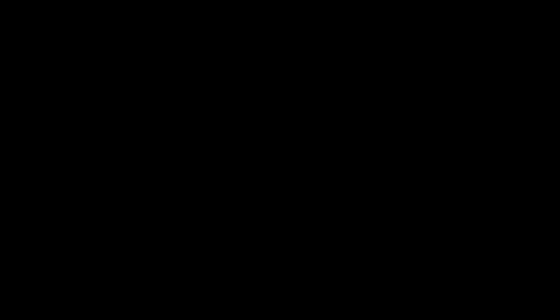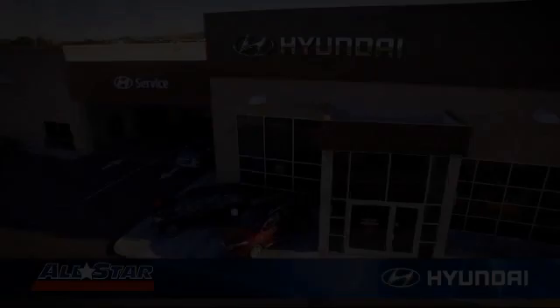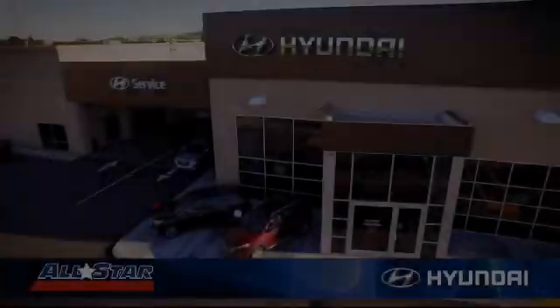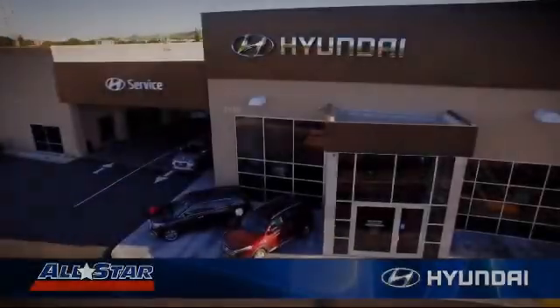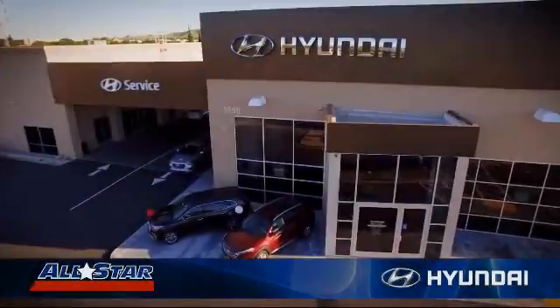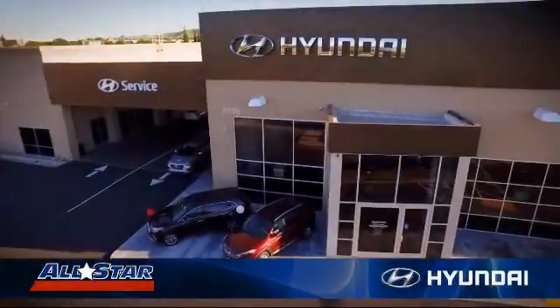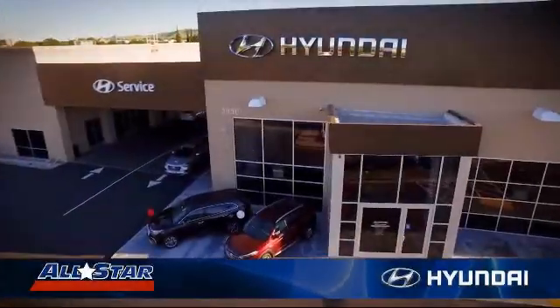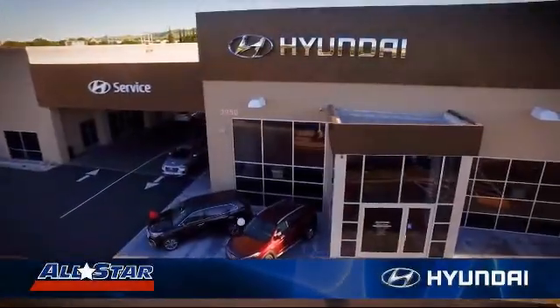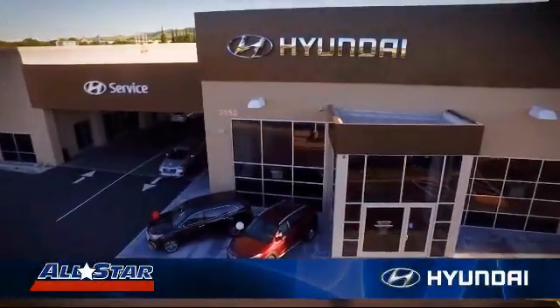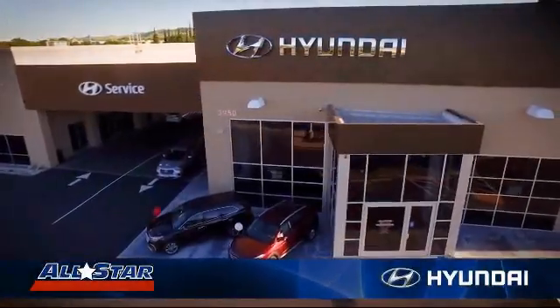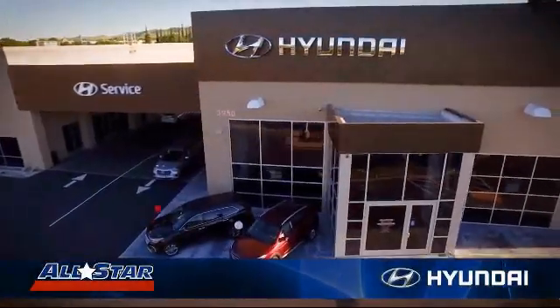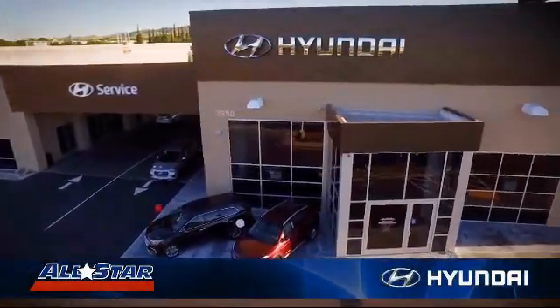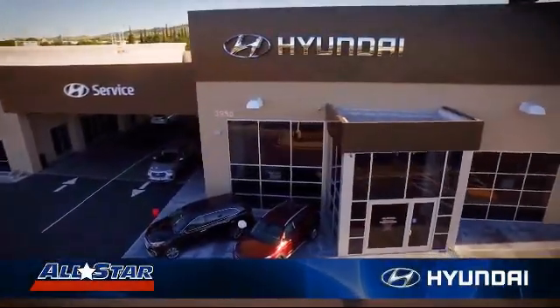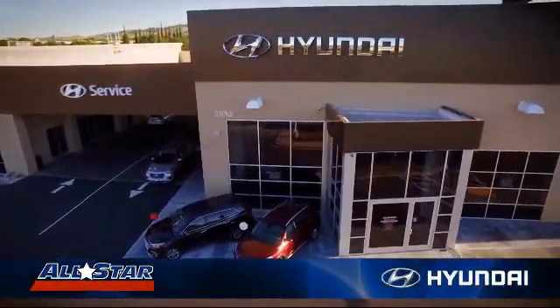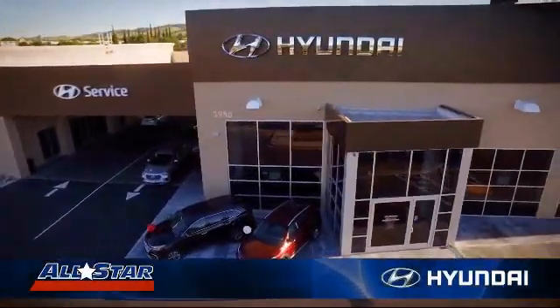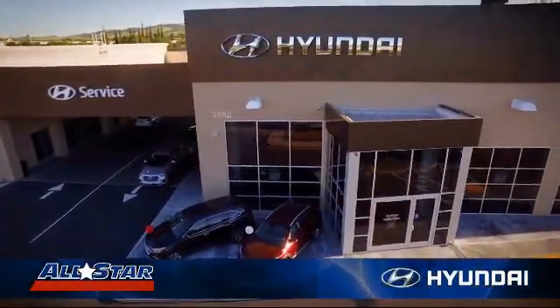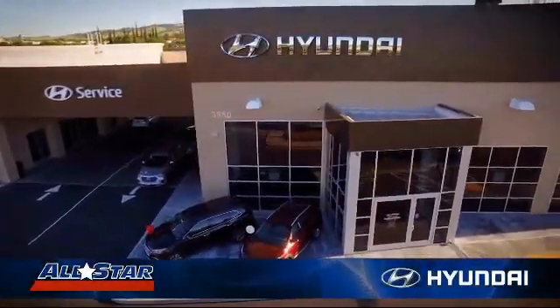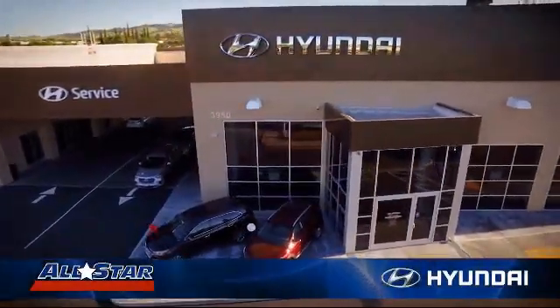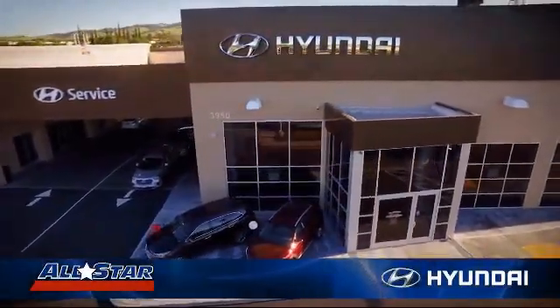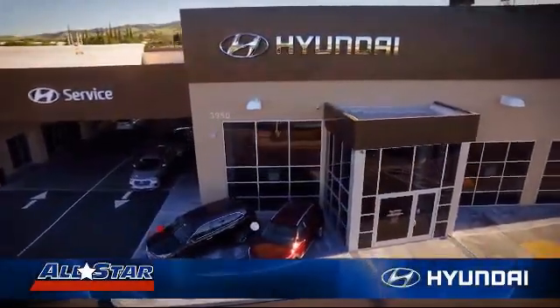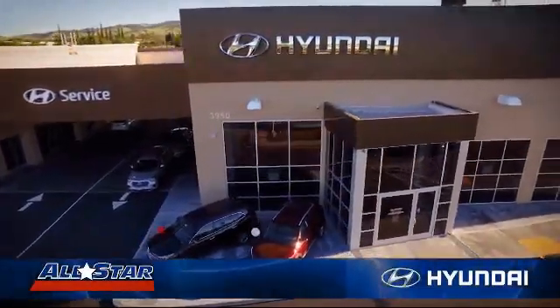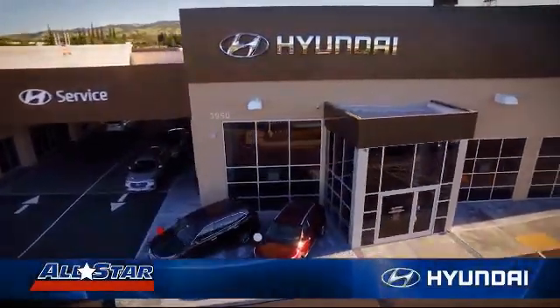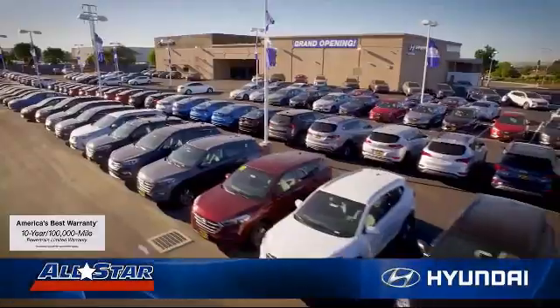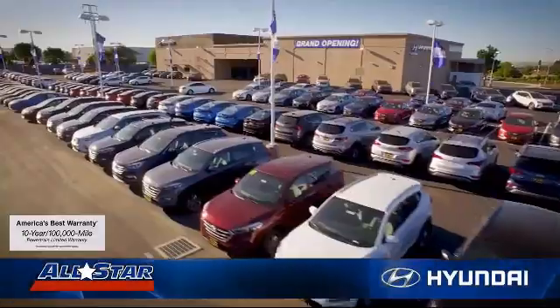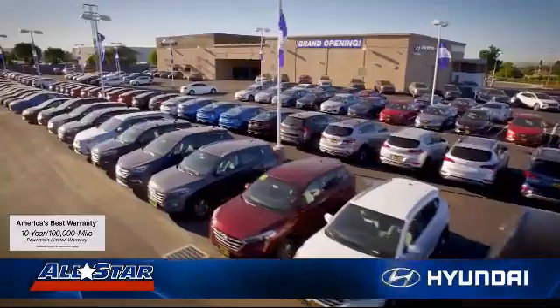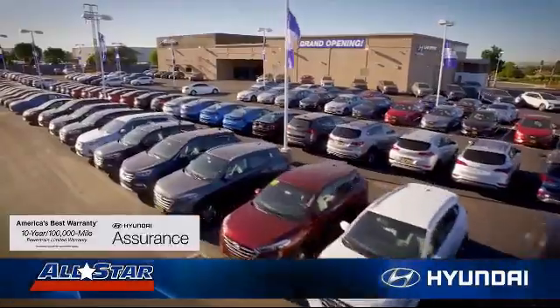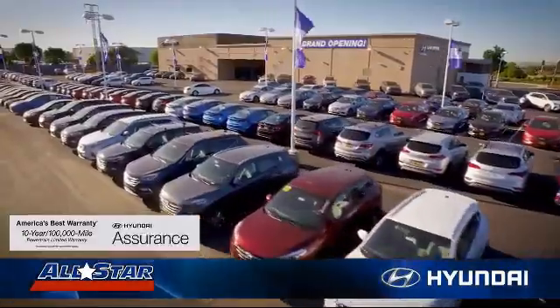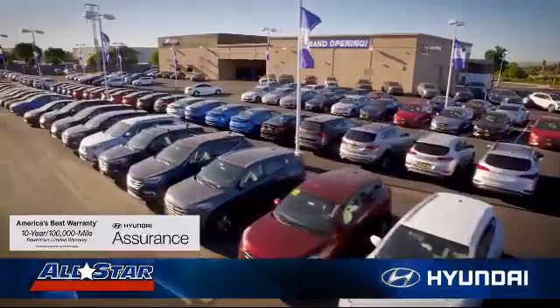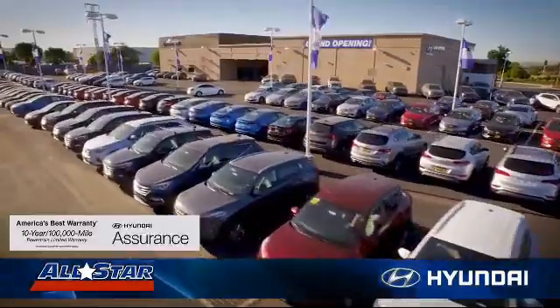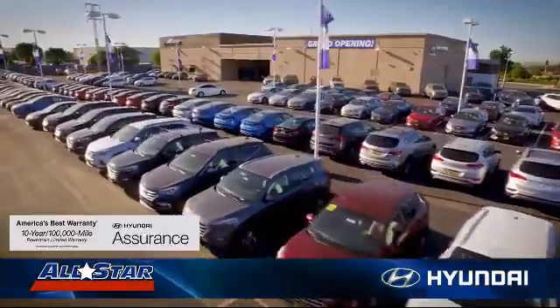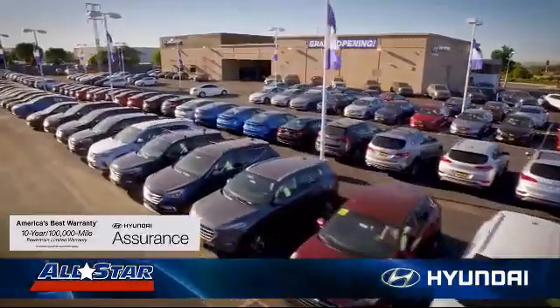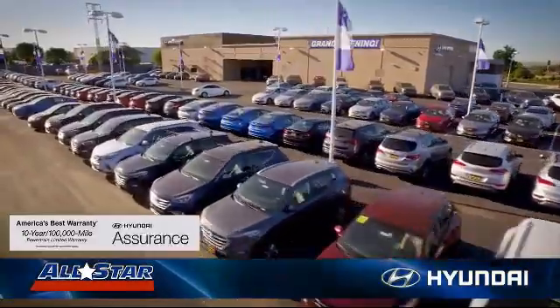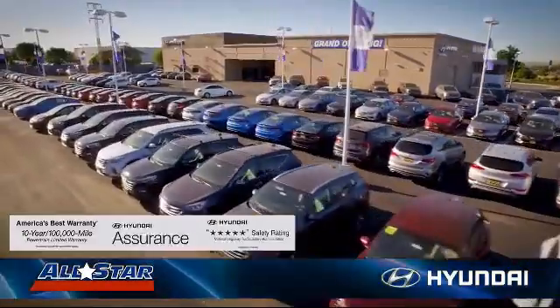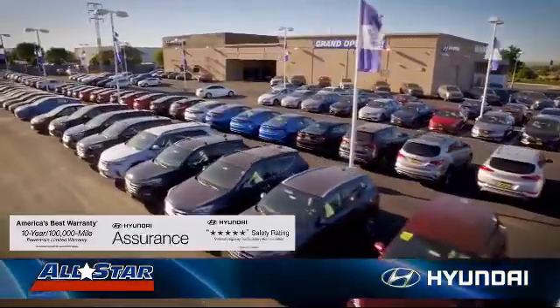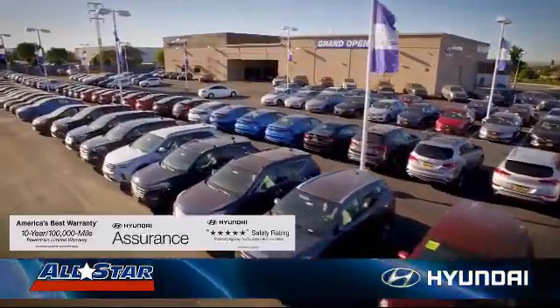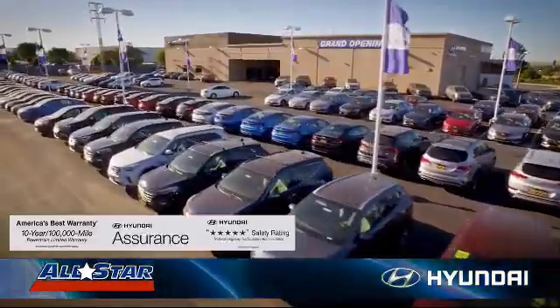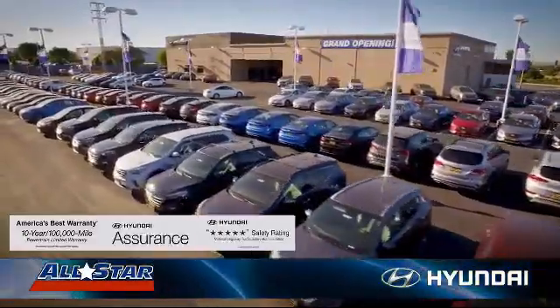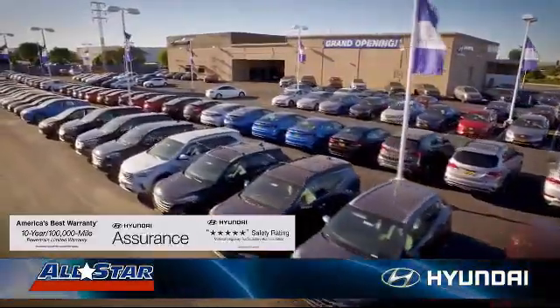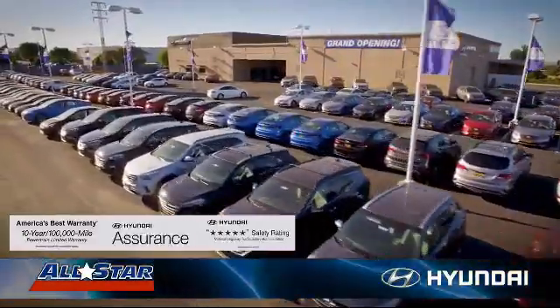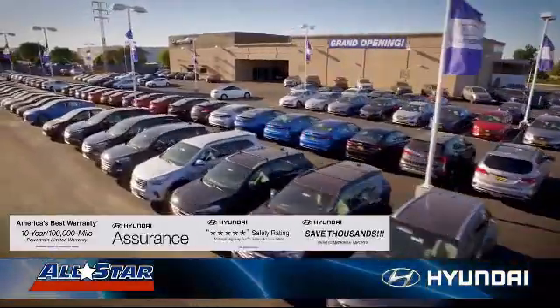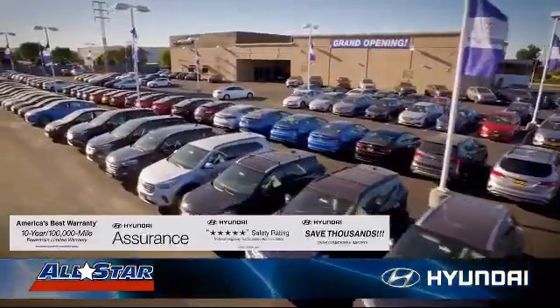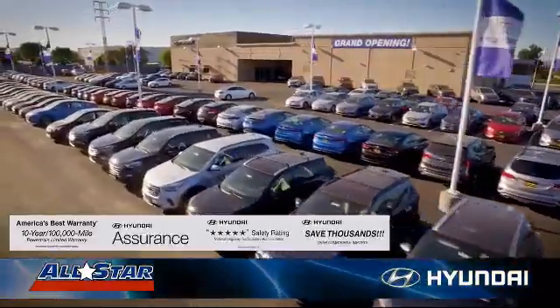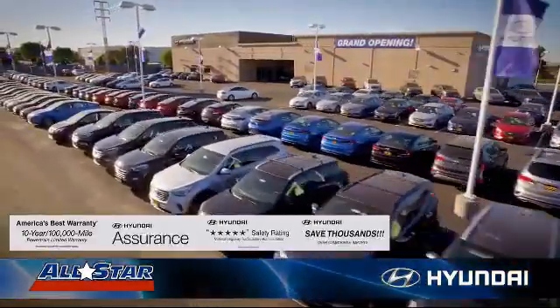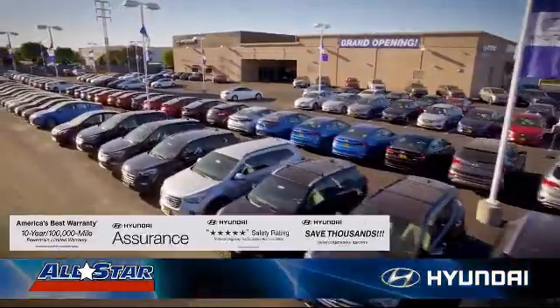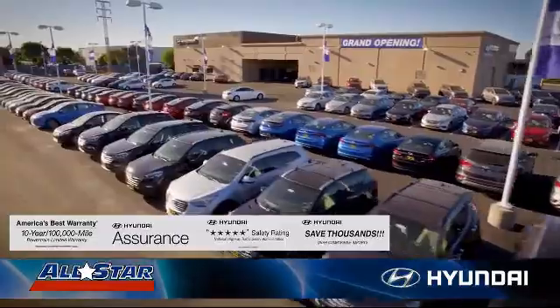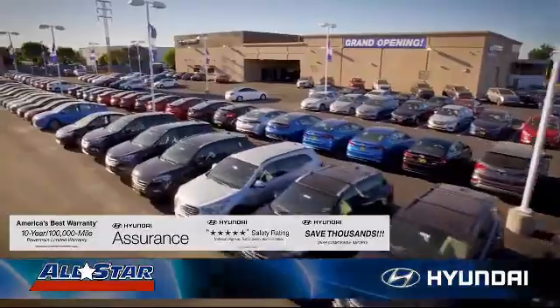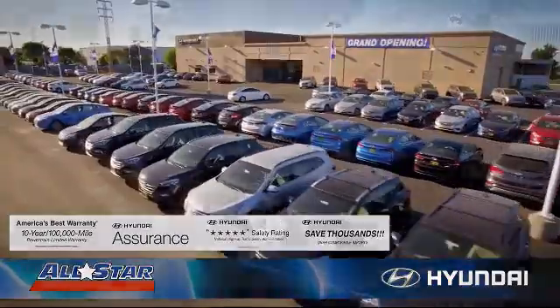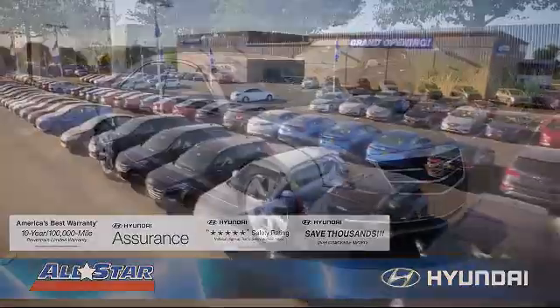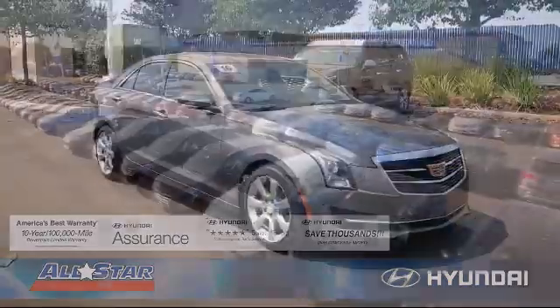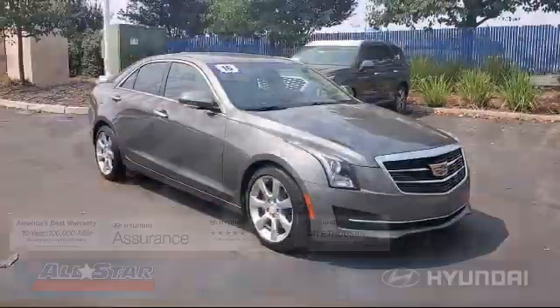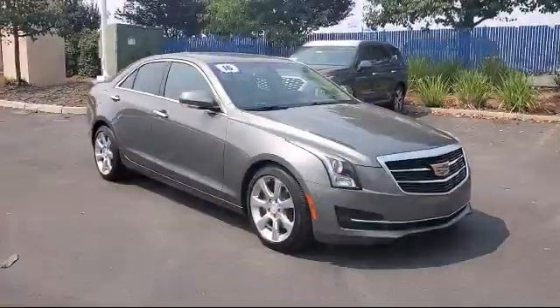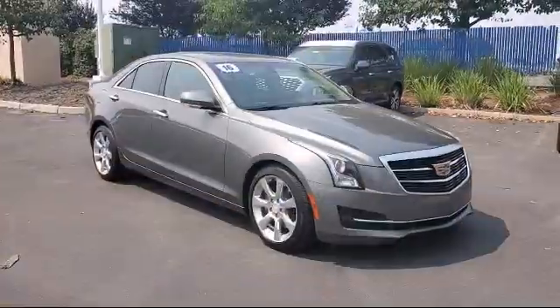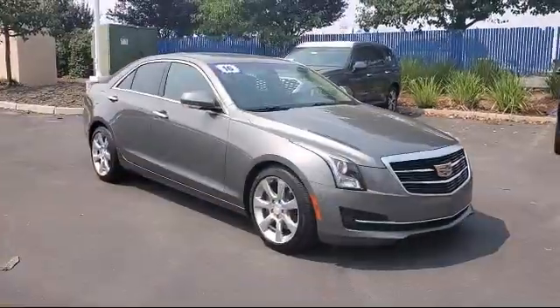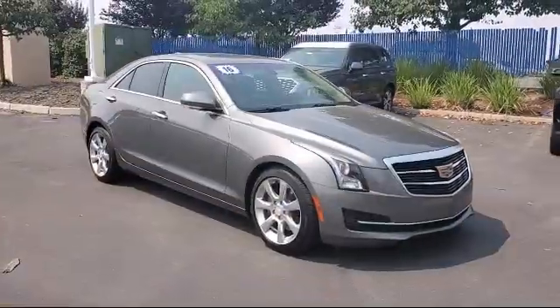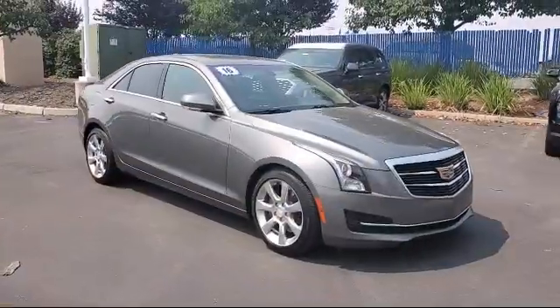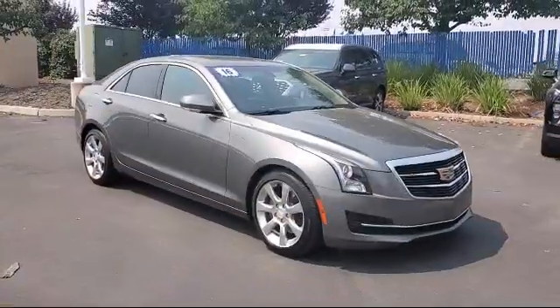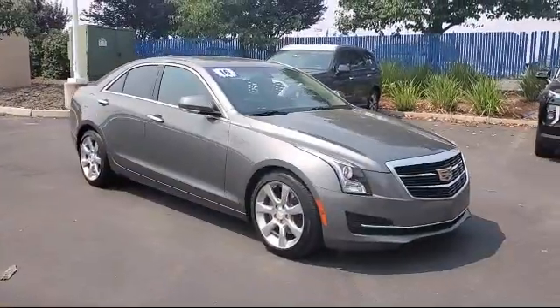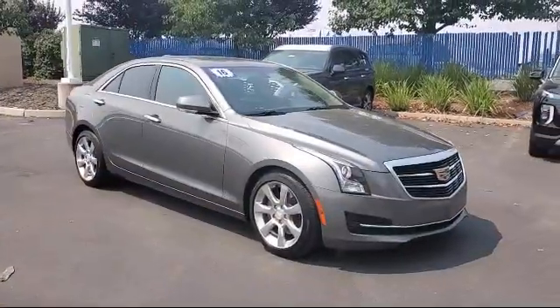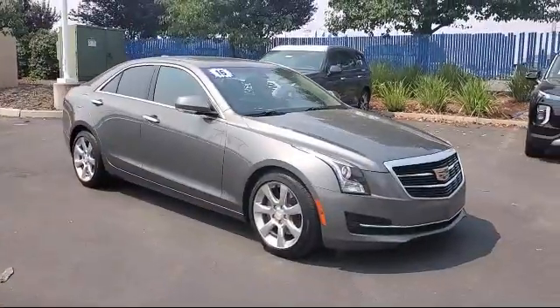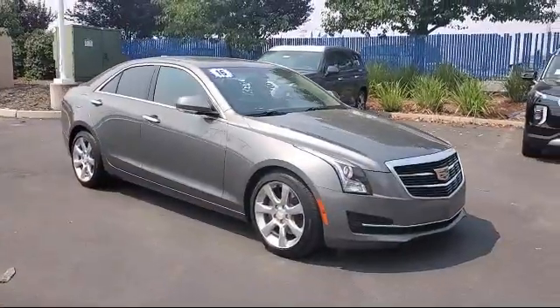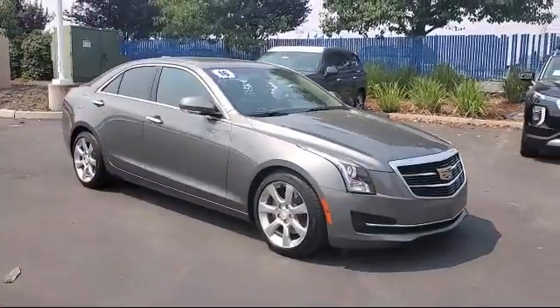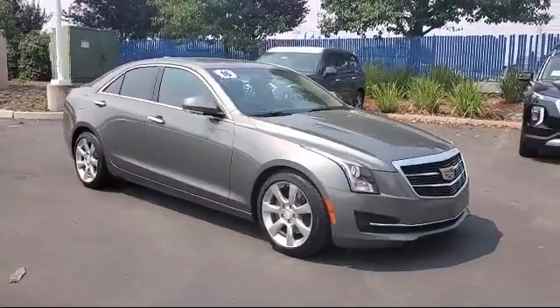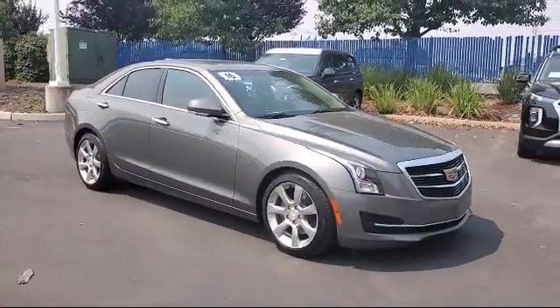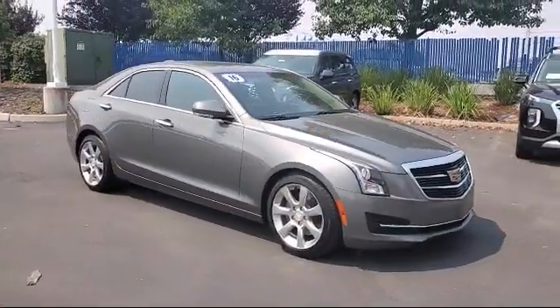Welcome to All-Star Hyundai. Here's a look at another one of our premium vehicles from our huge selection of cars, trucks, and SUVs.